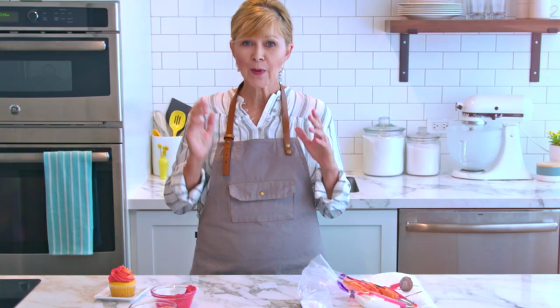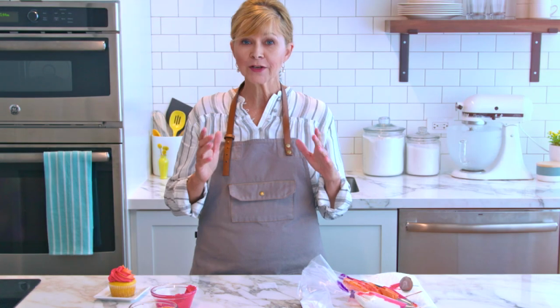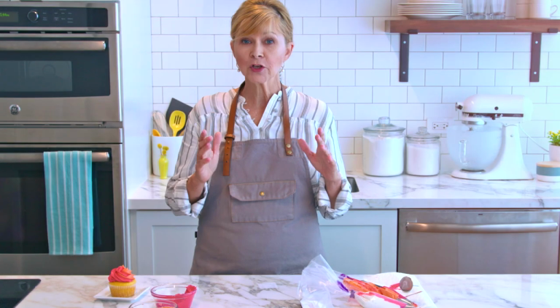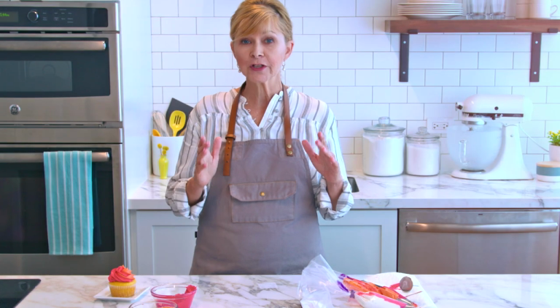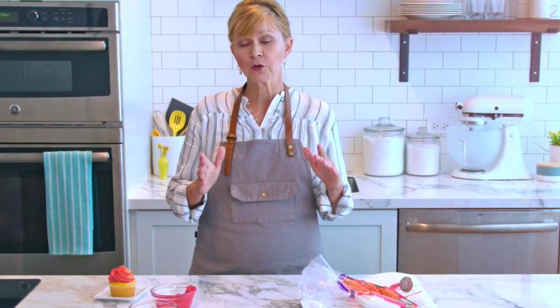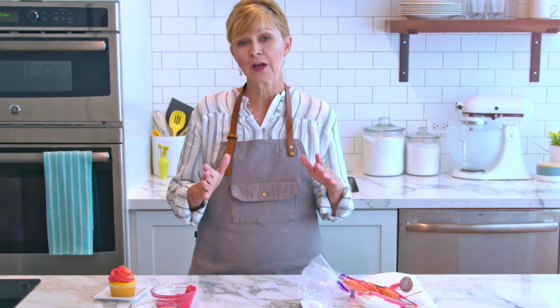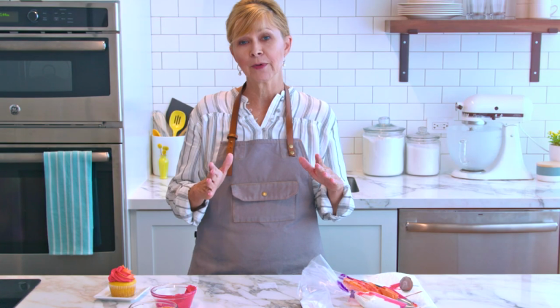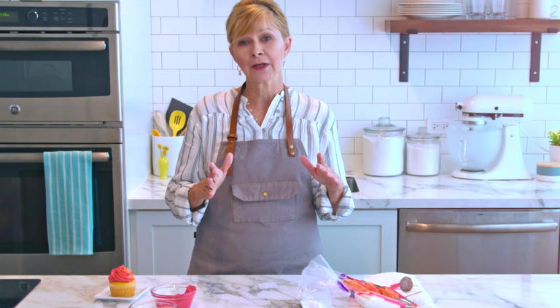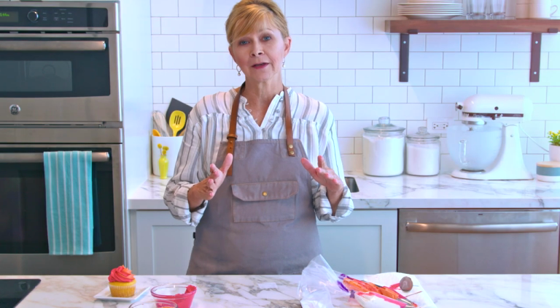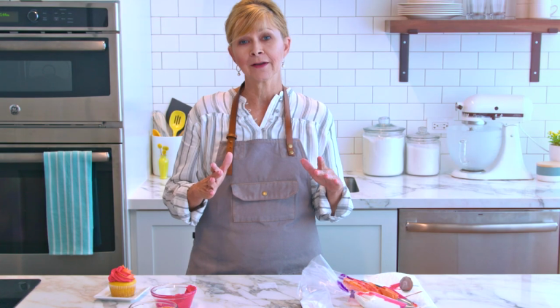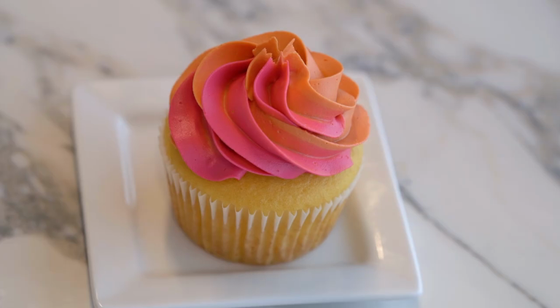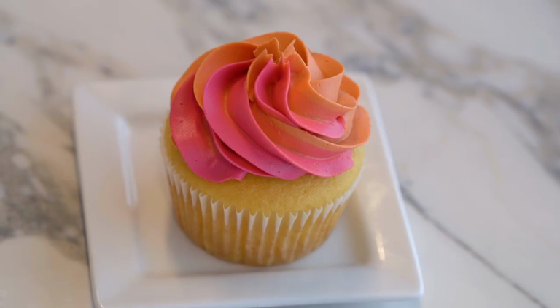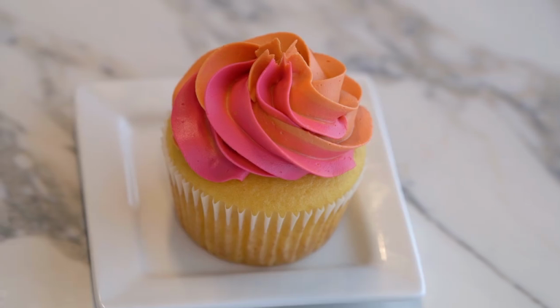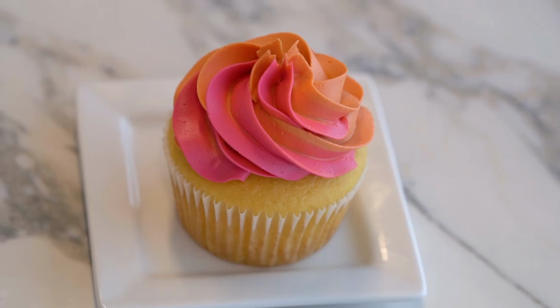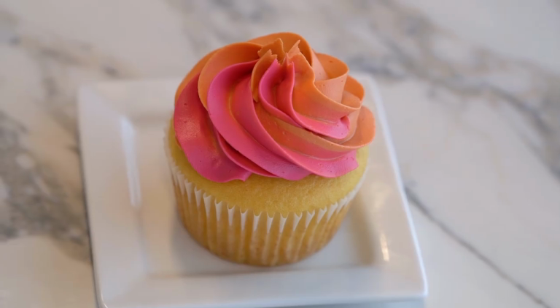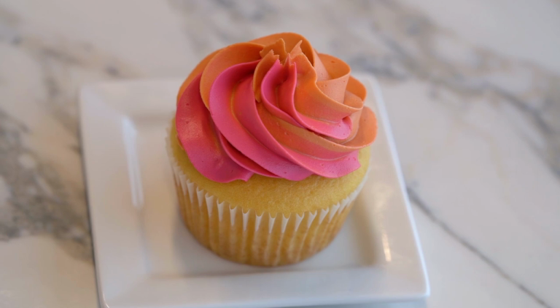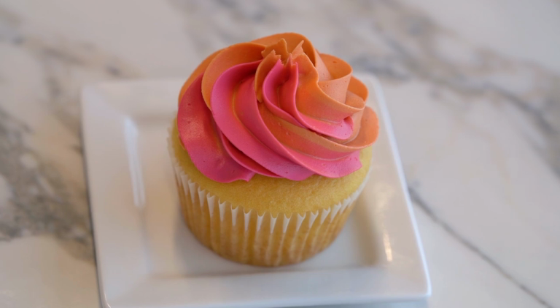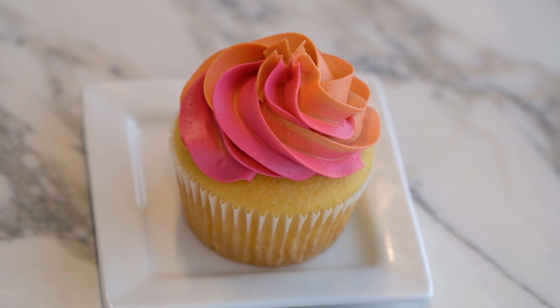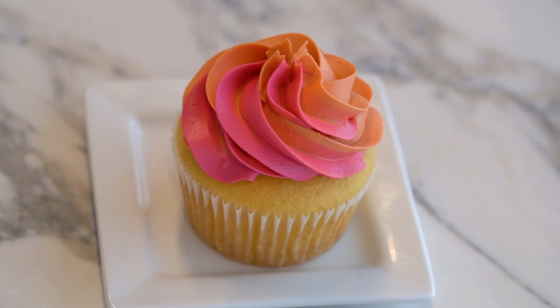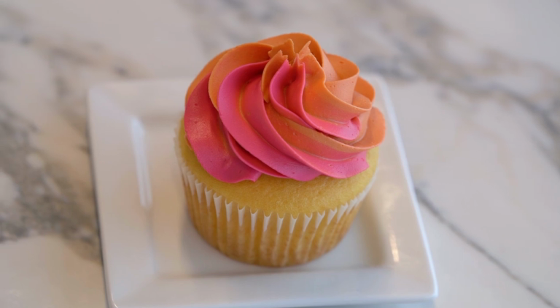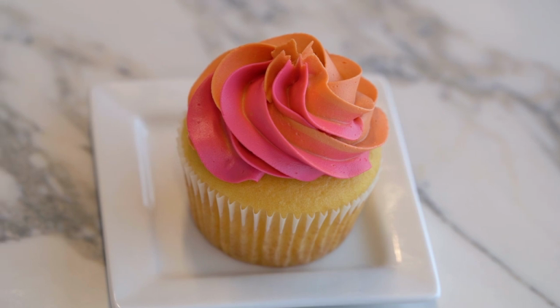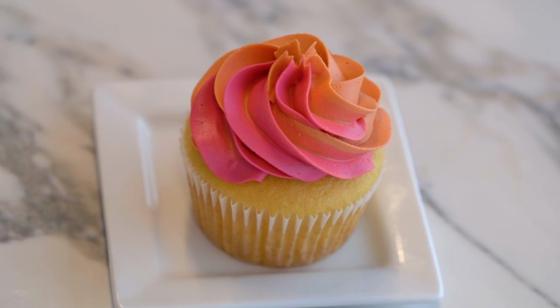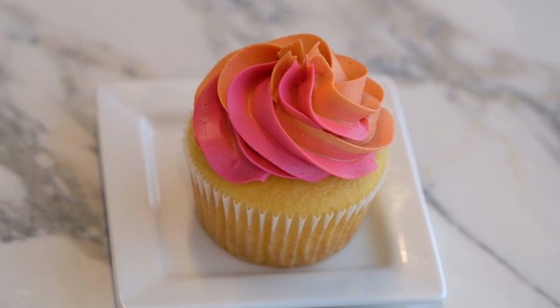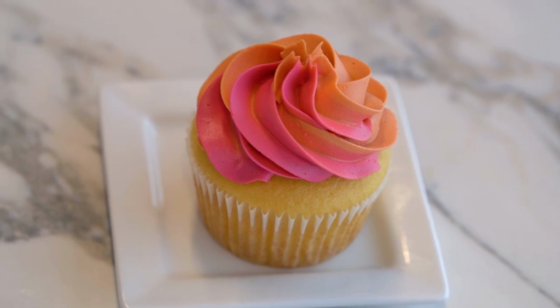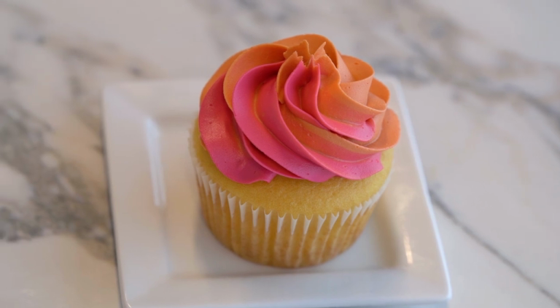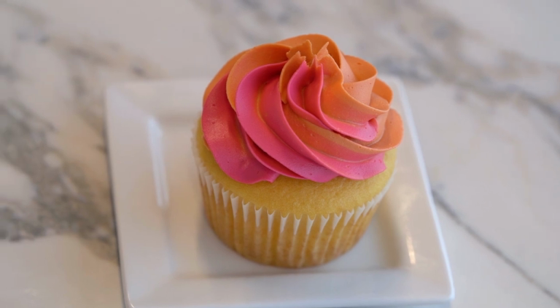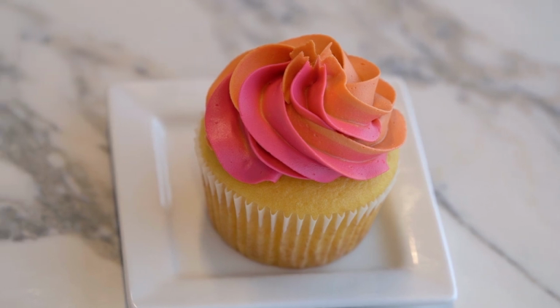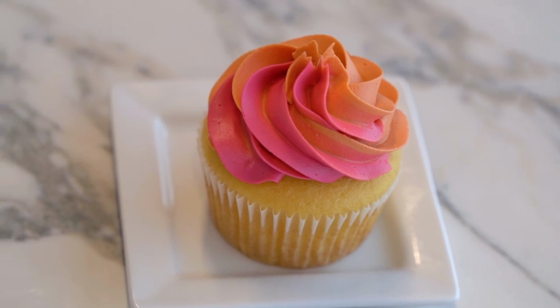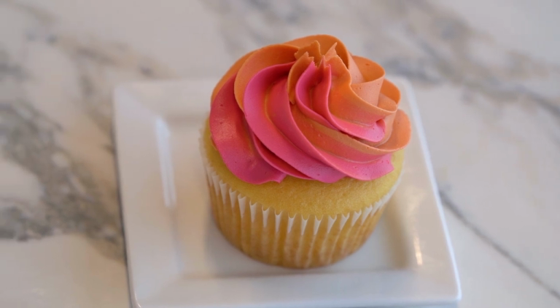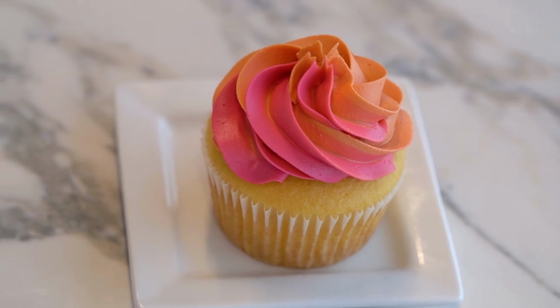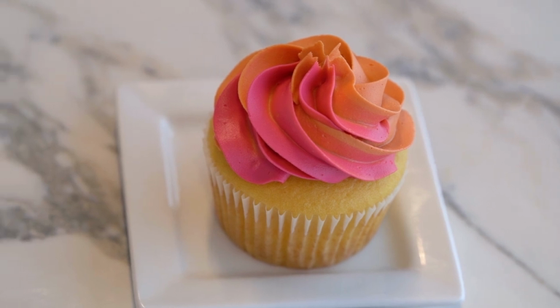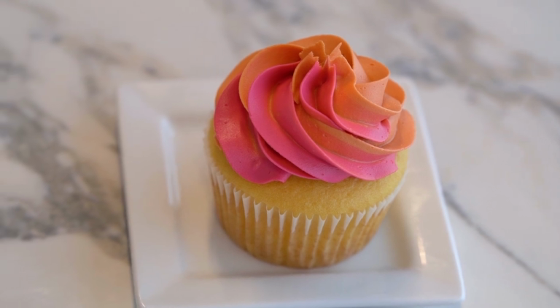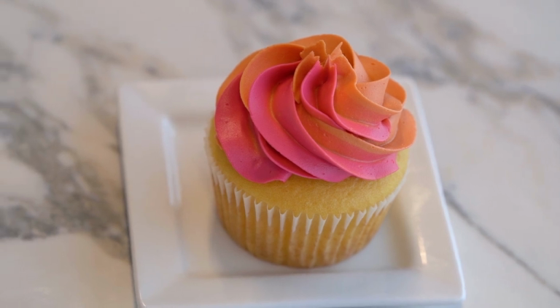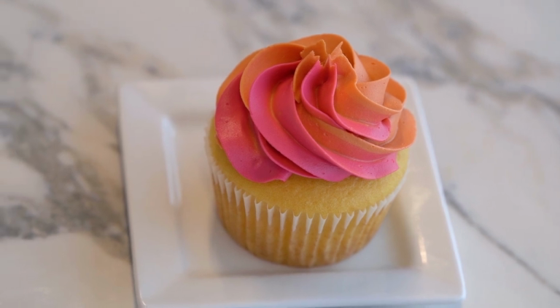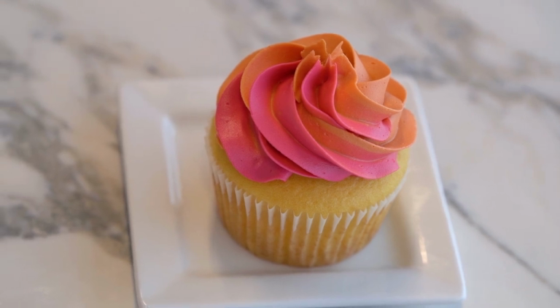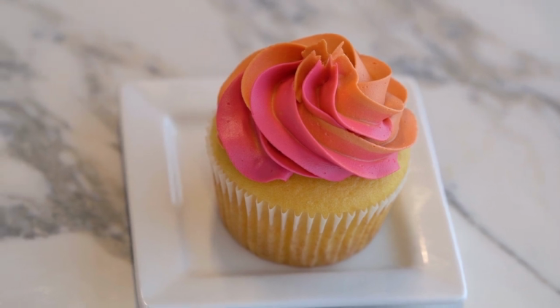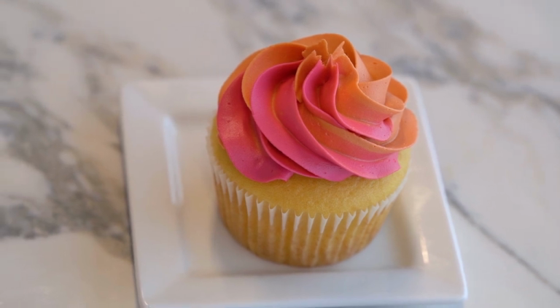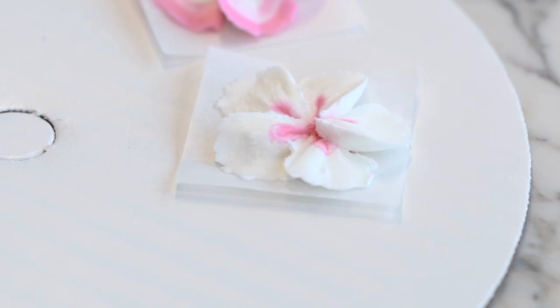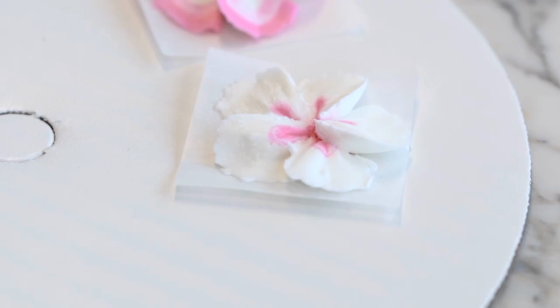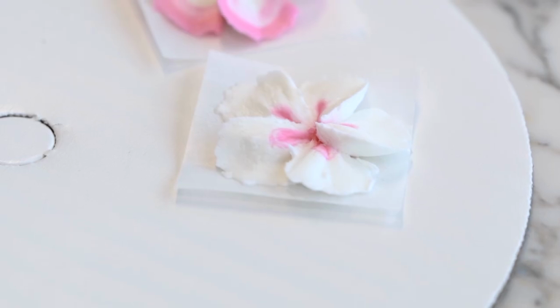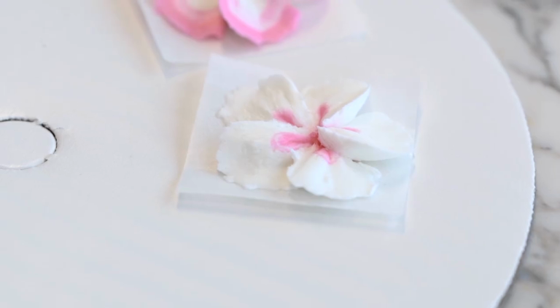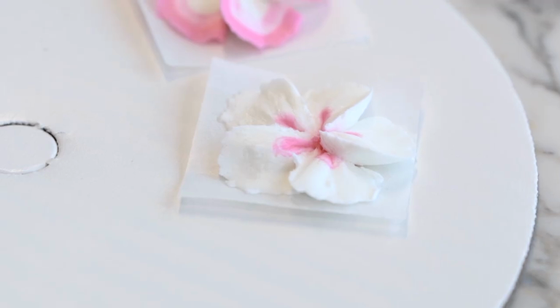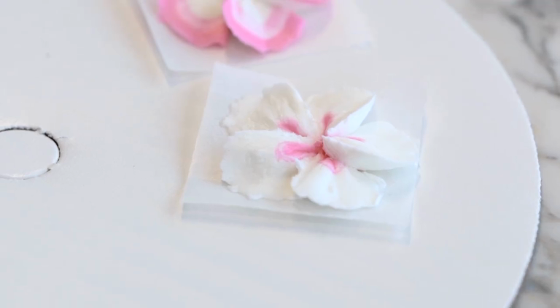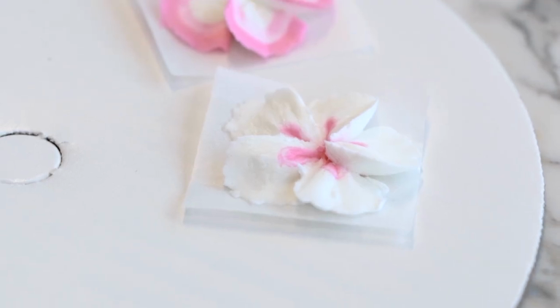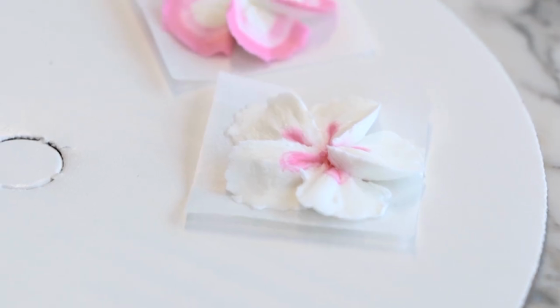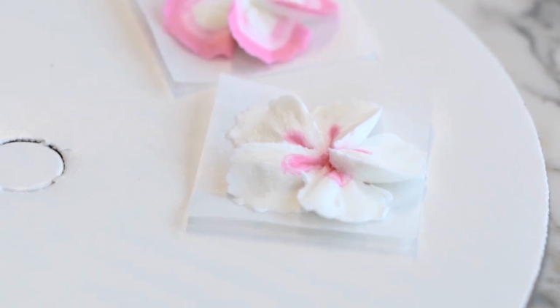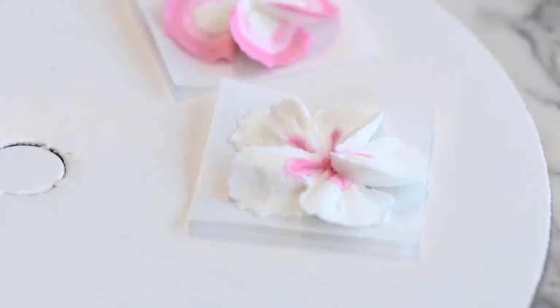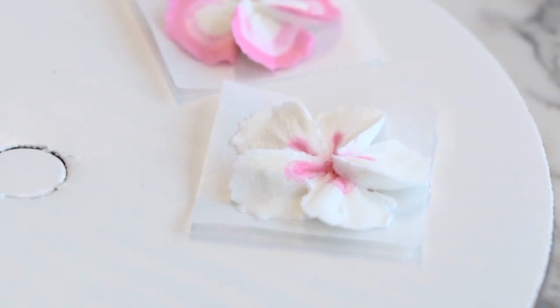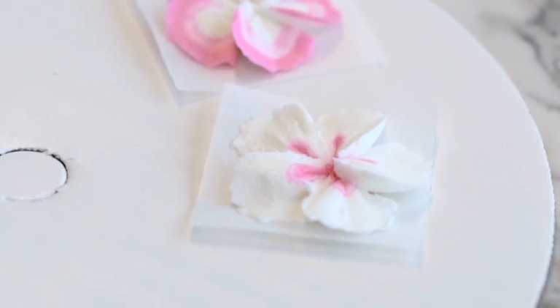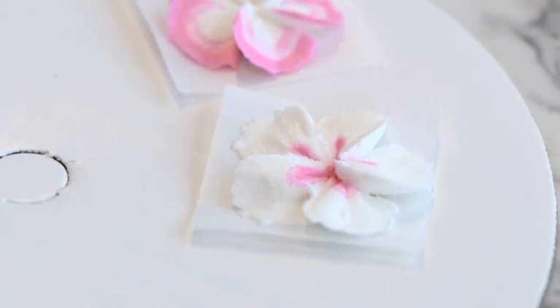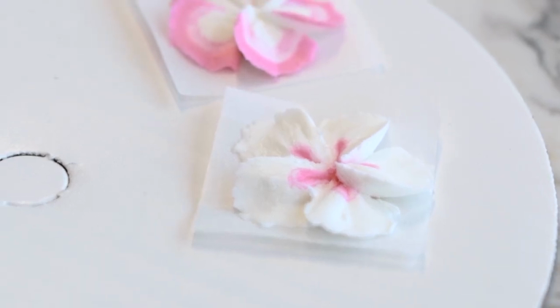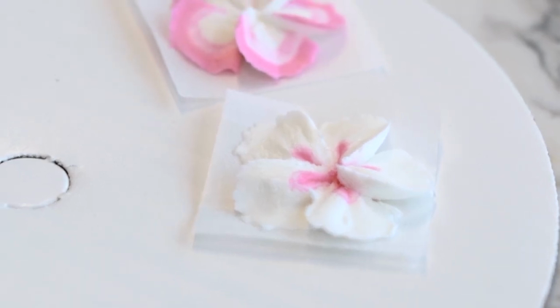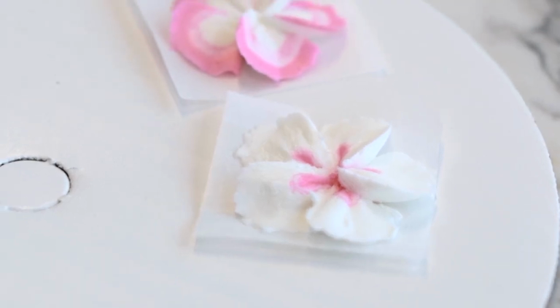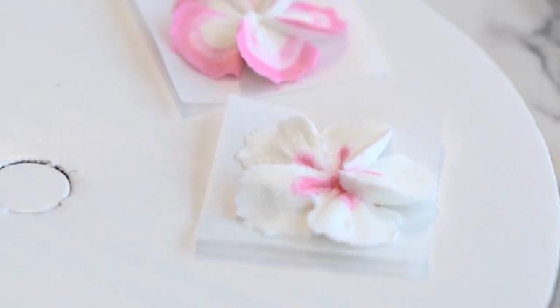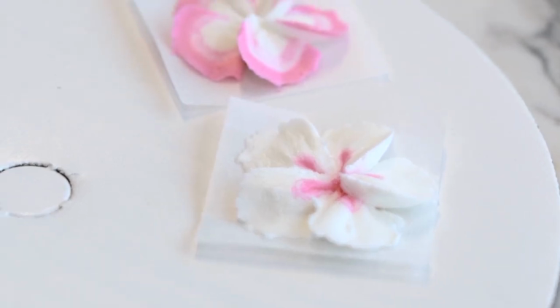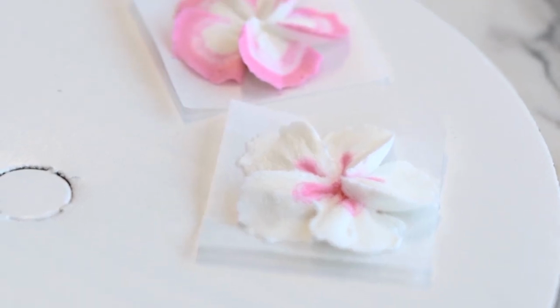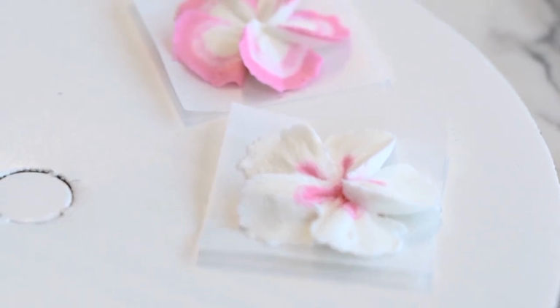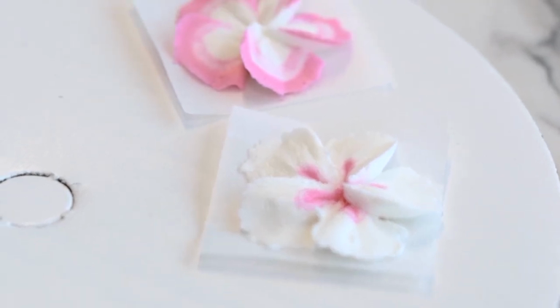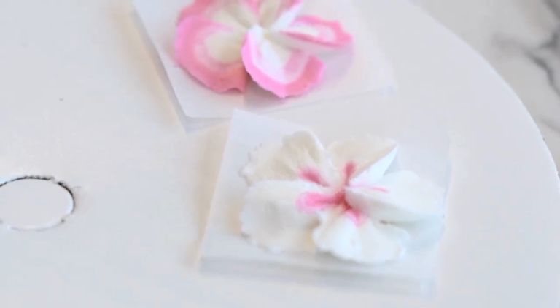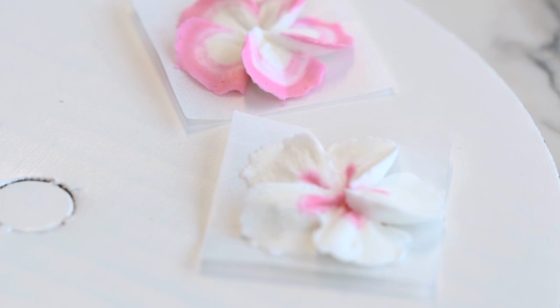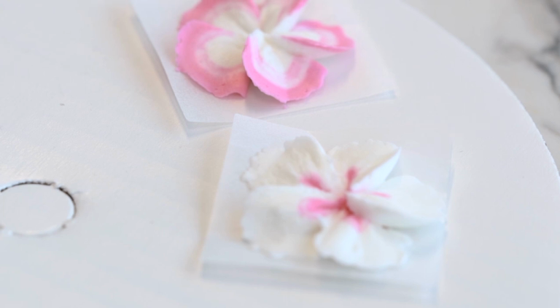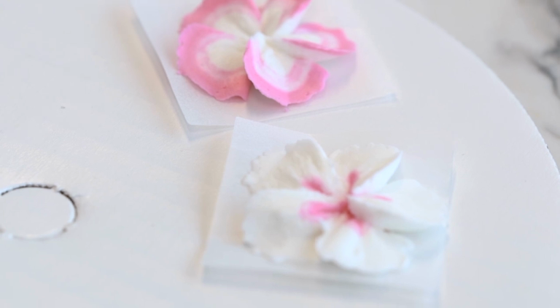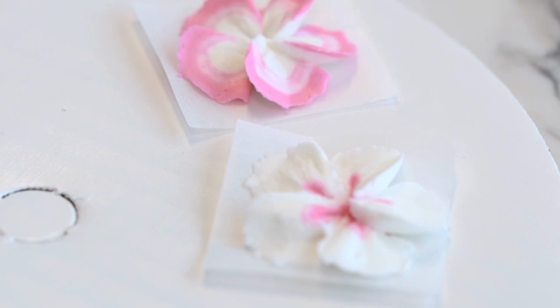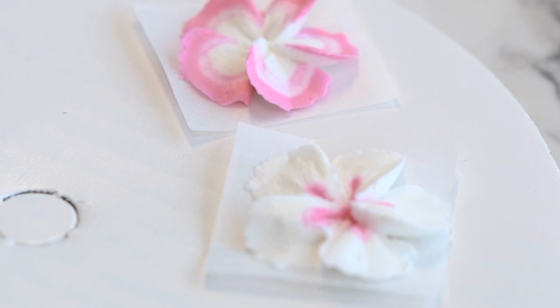Spatula striping creates a really cool effect on your cupcakes and also really, really pretty effects on your piped flowers.